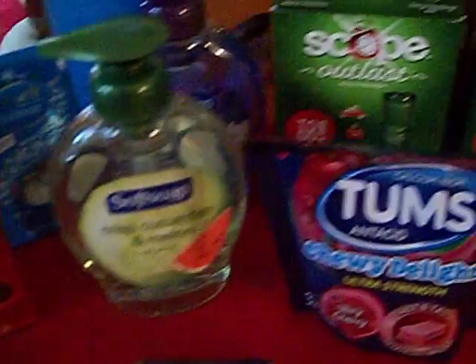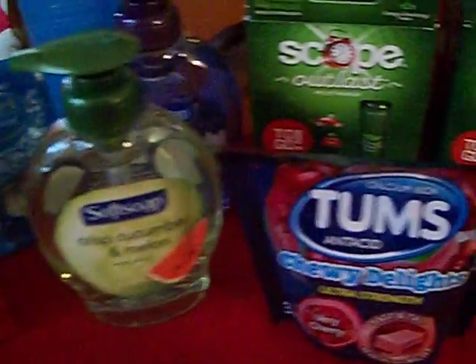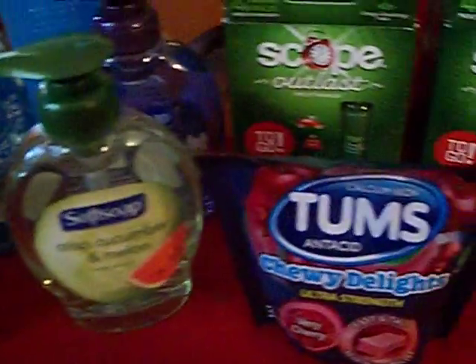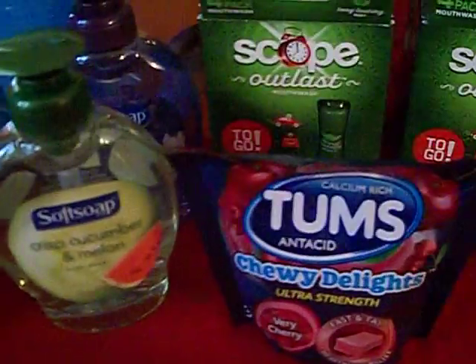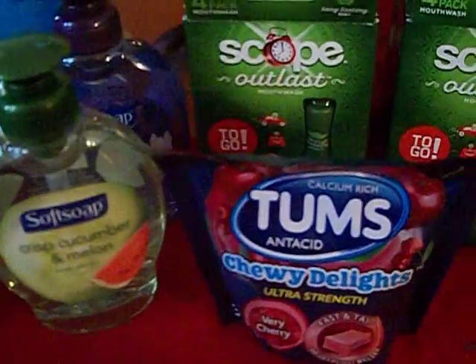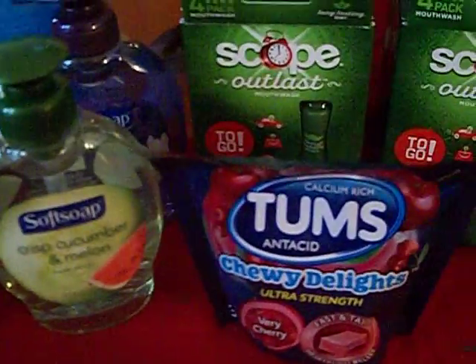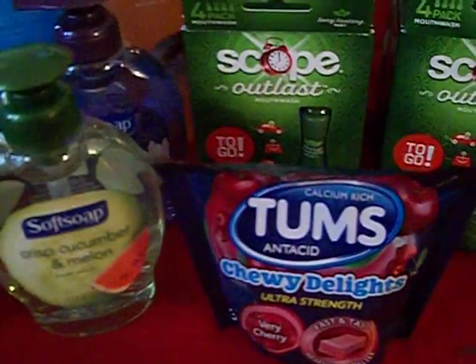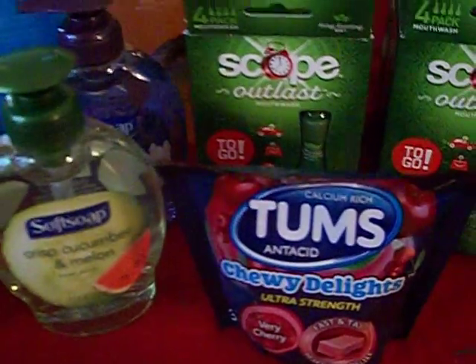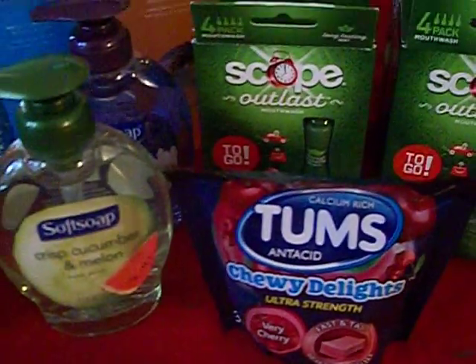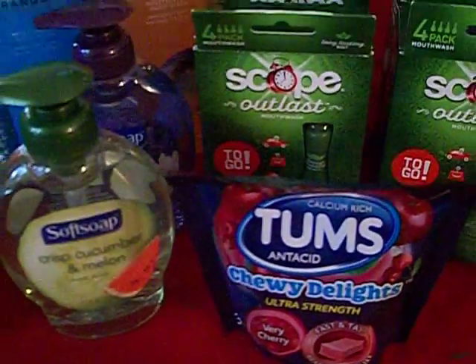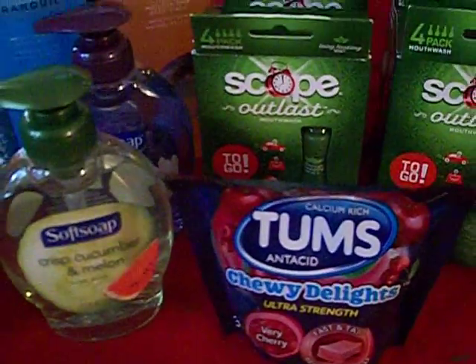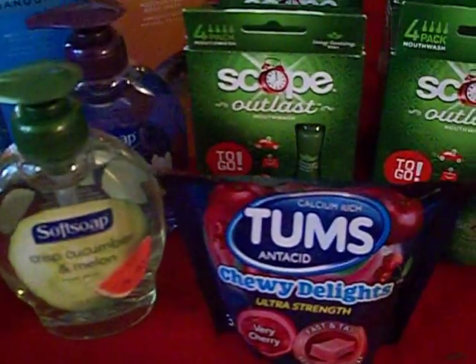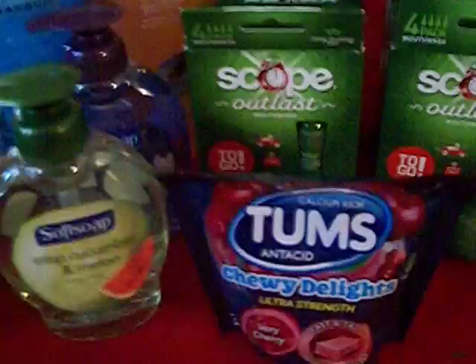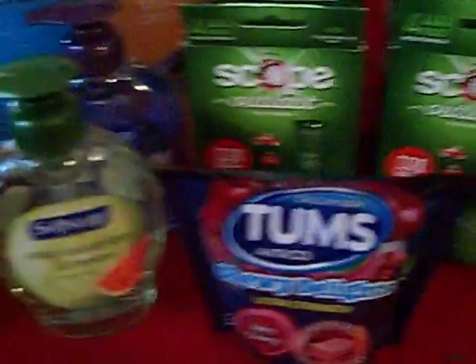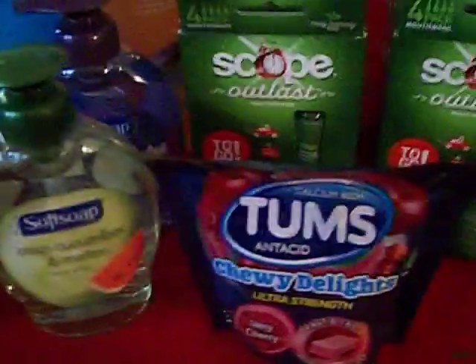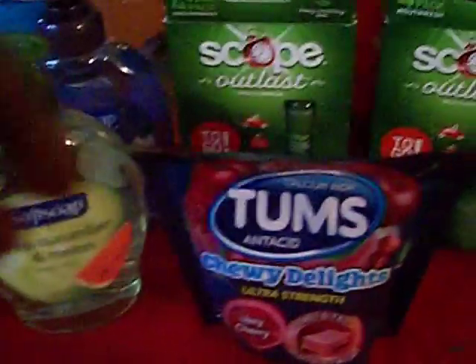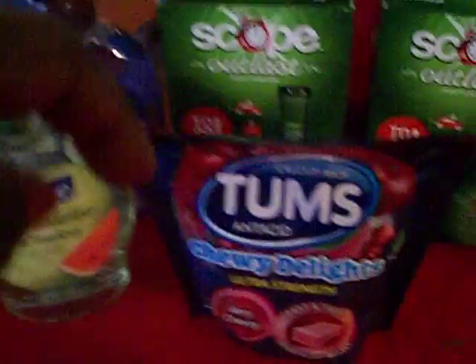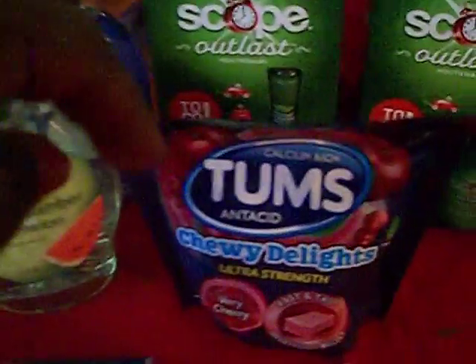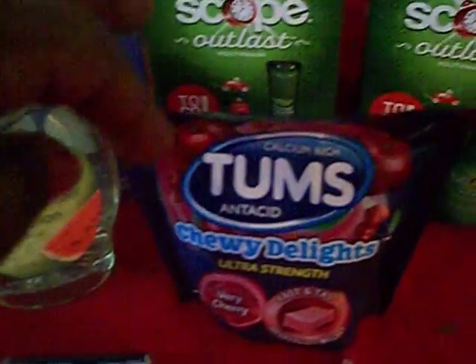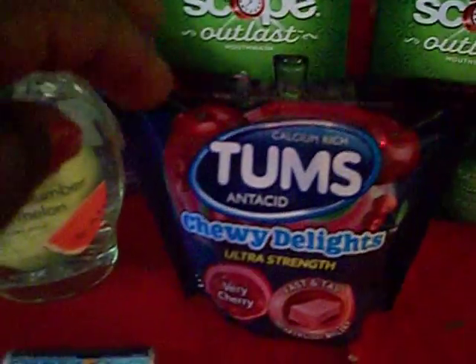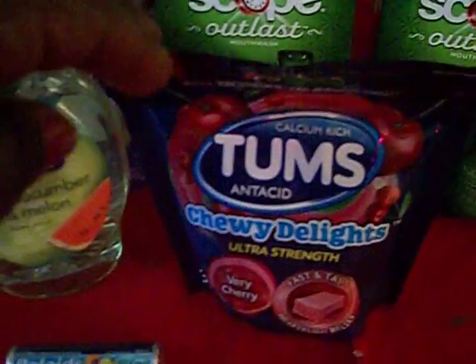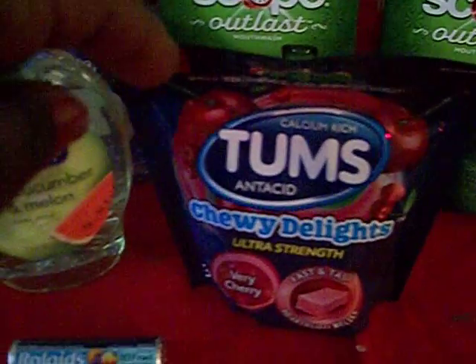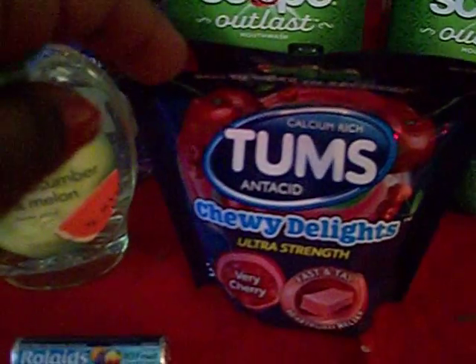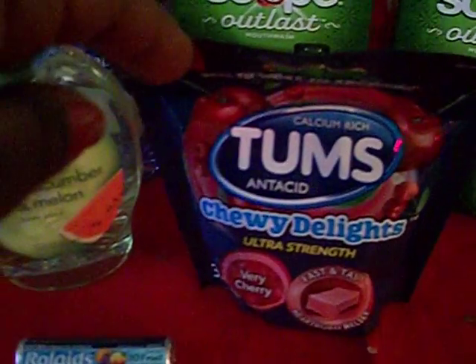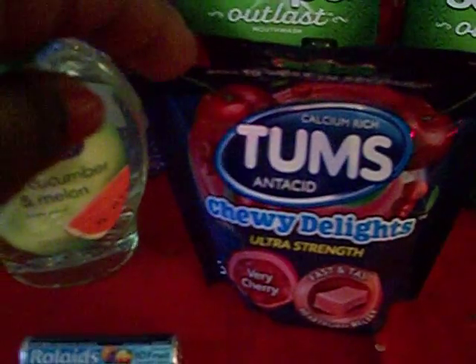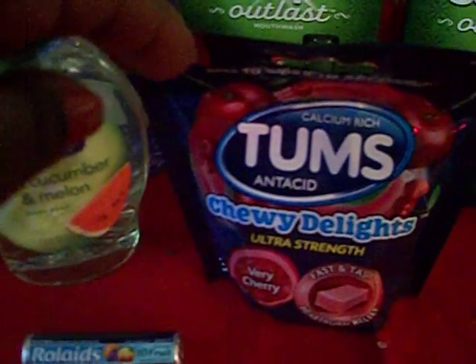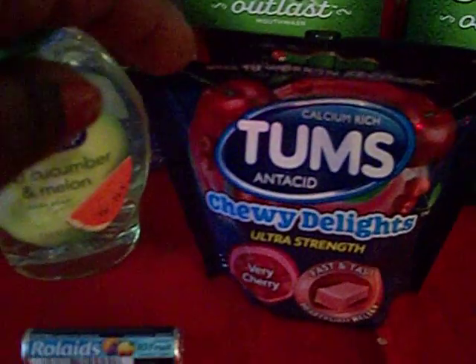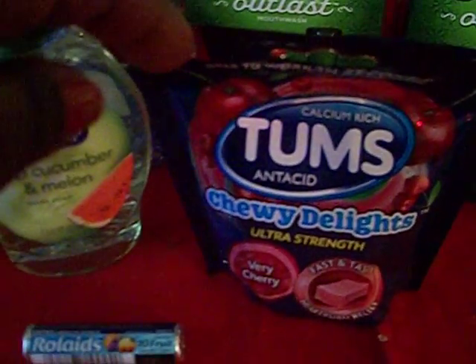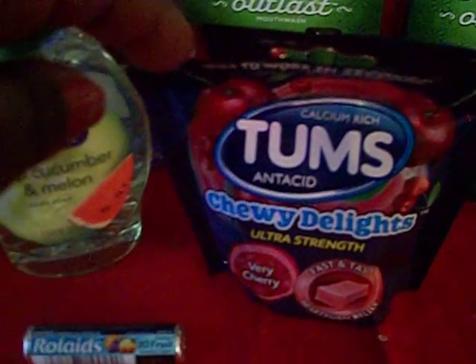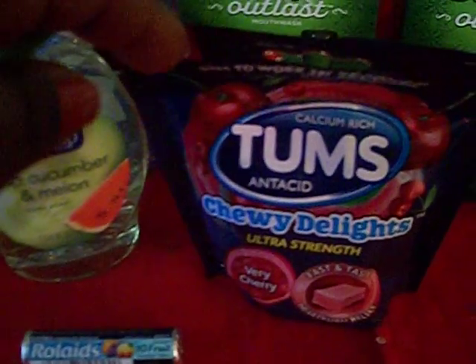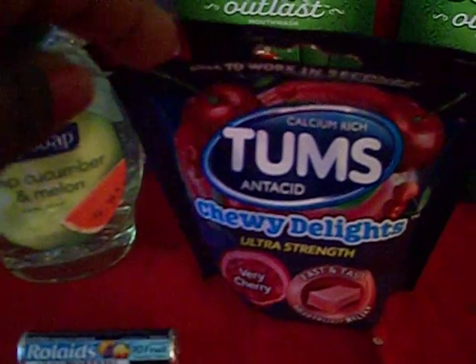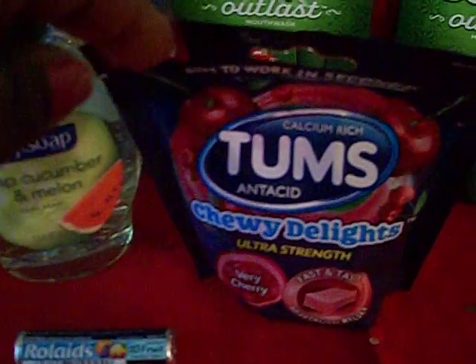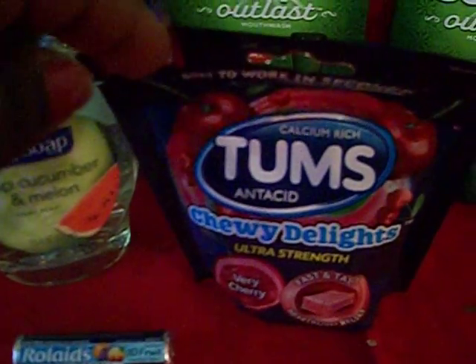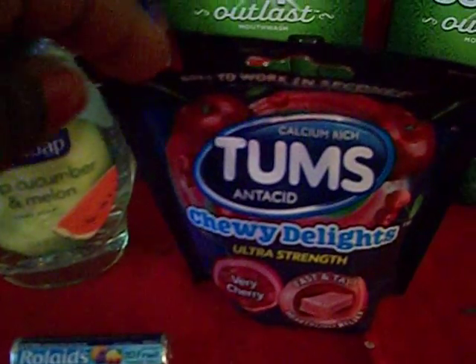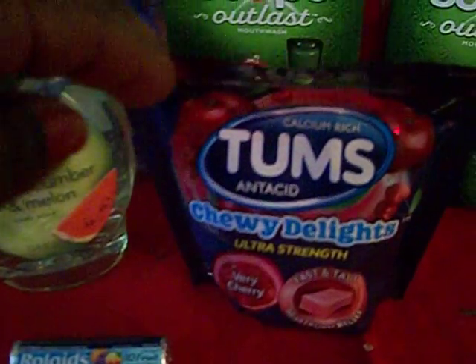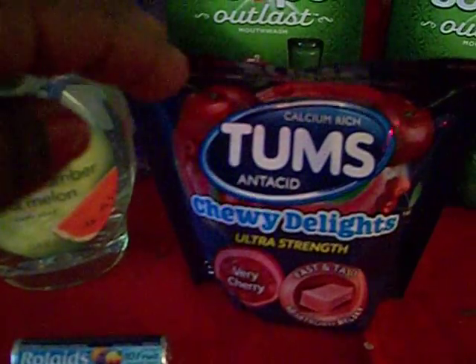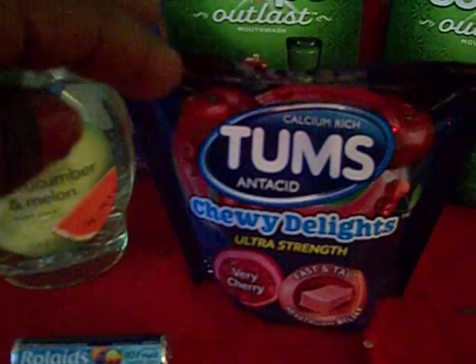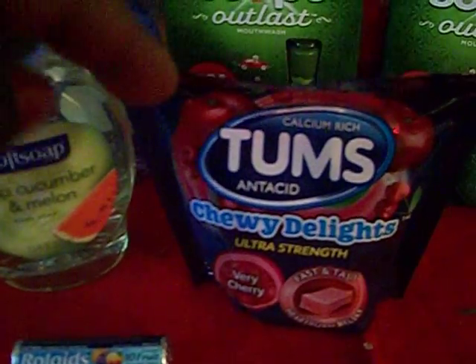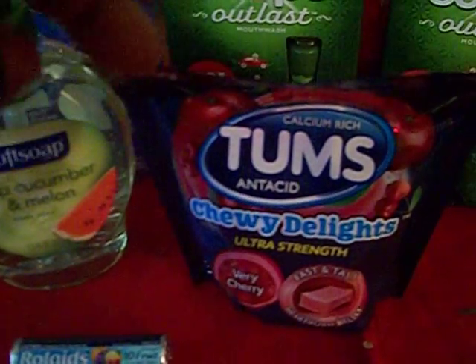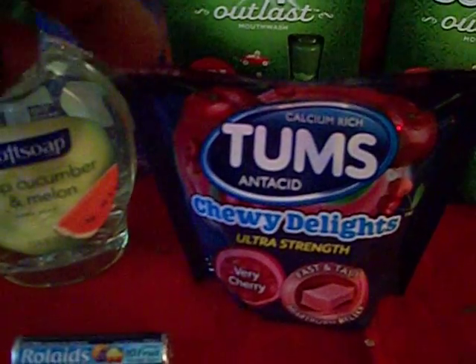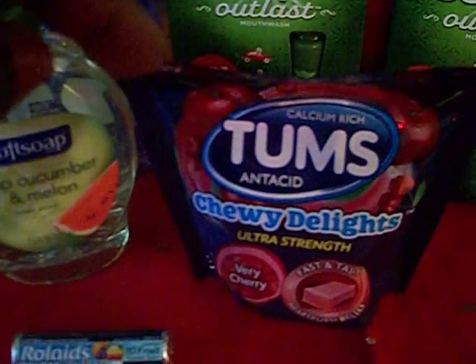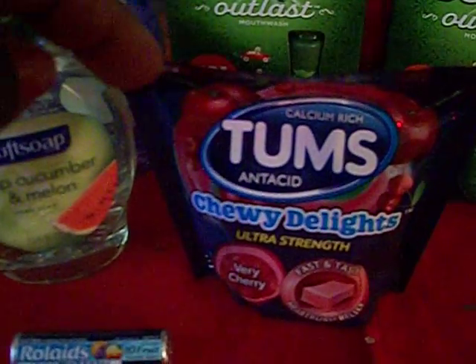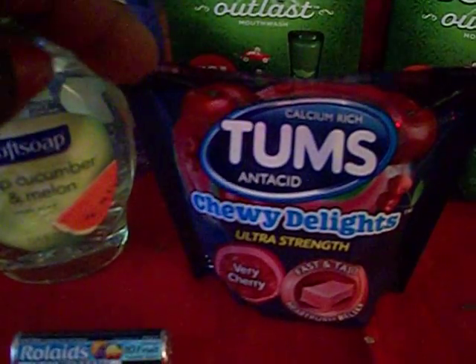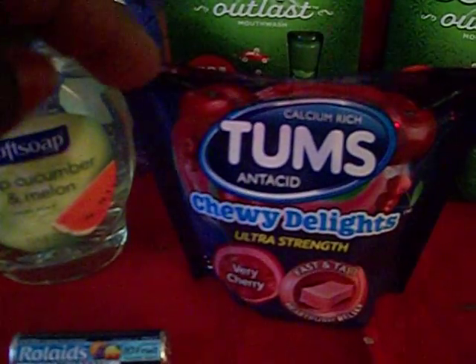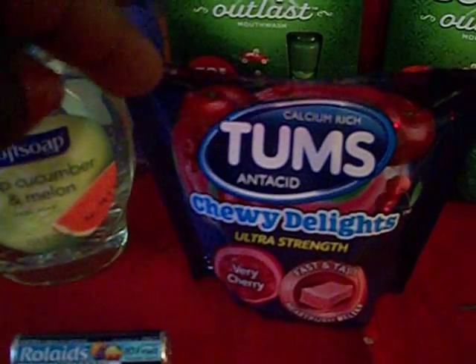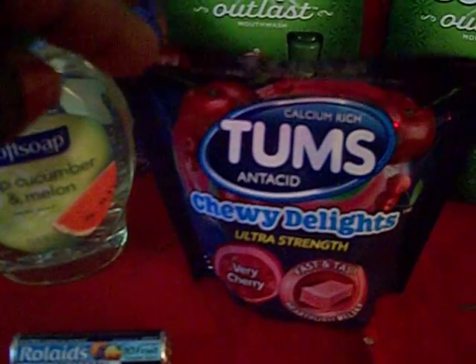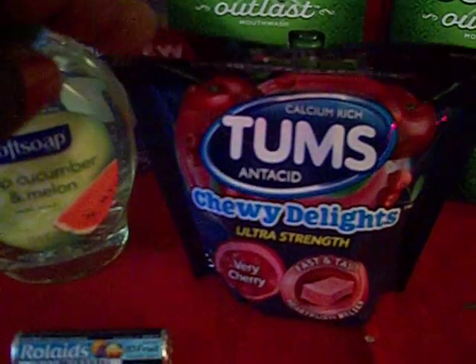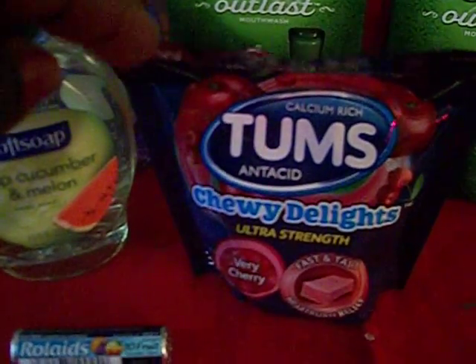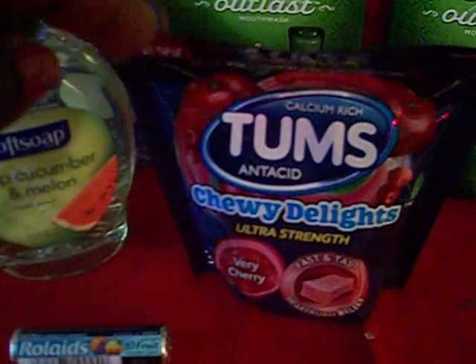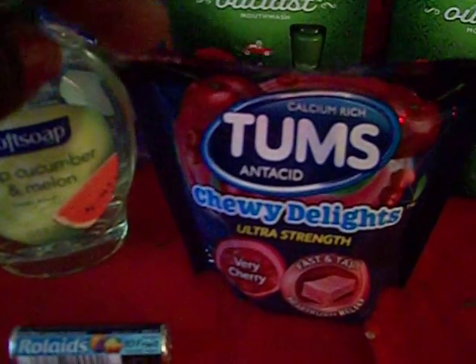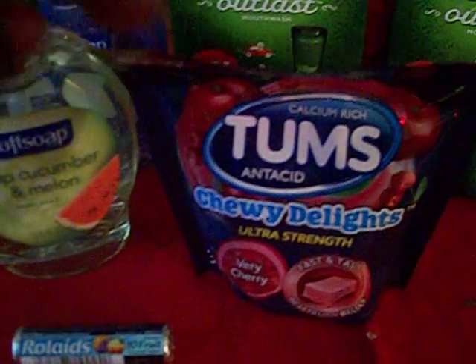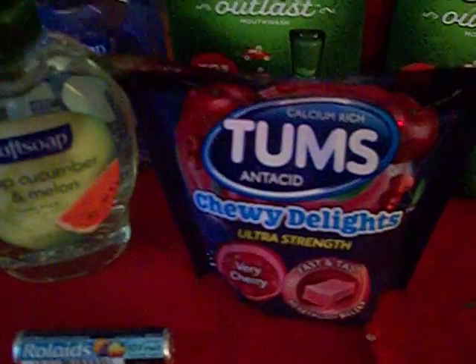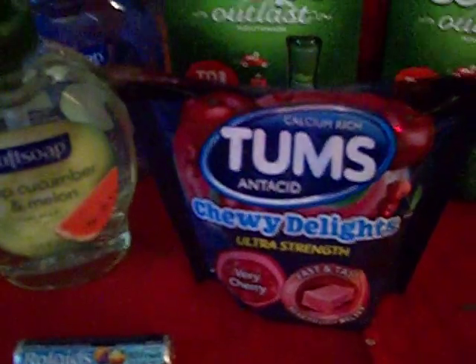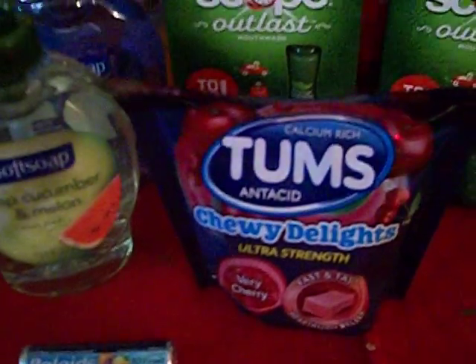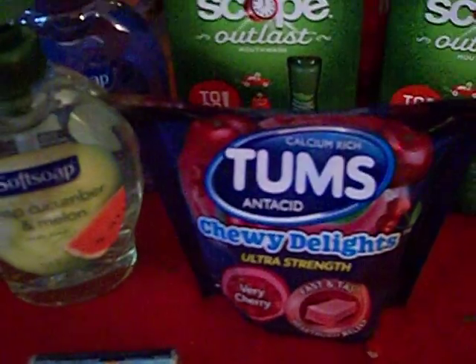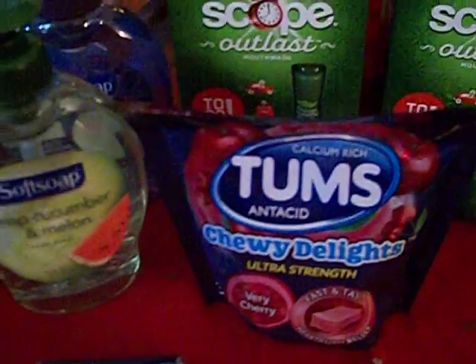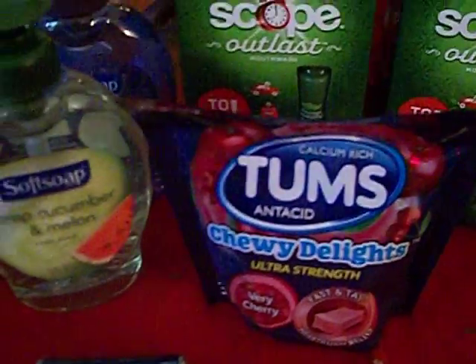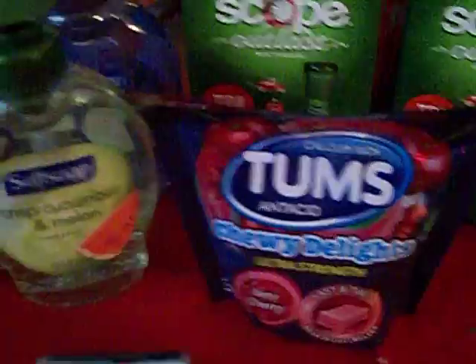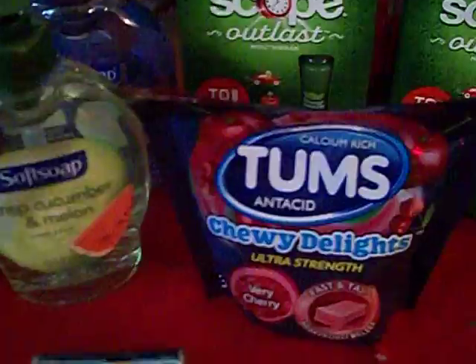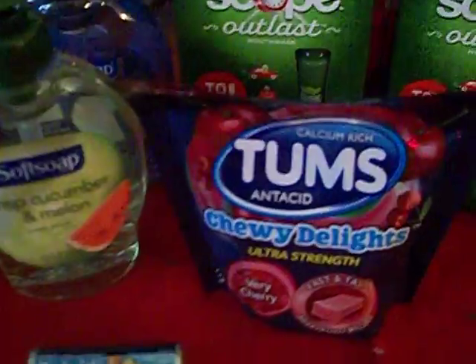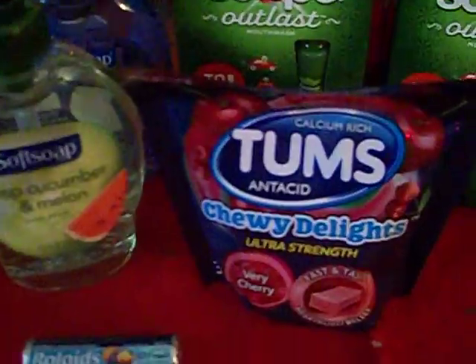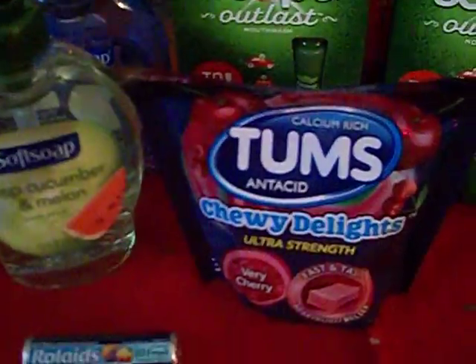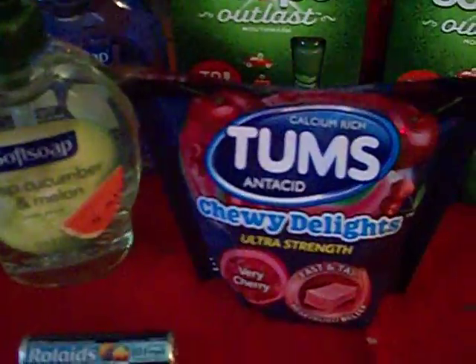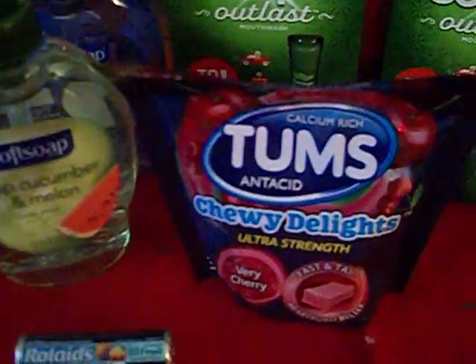And then they had the Tums — they were $3.99, and you got a $3.00 ECB back, making them $0.99.